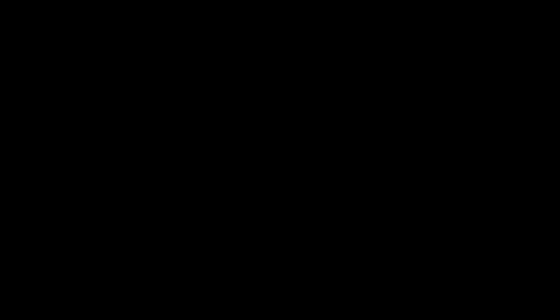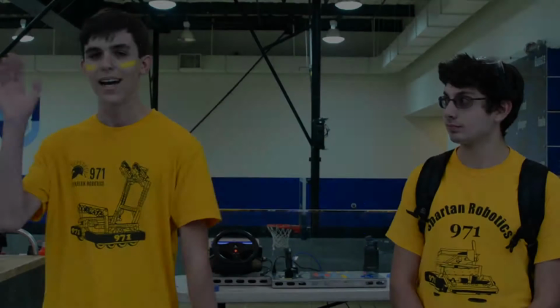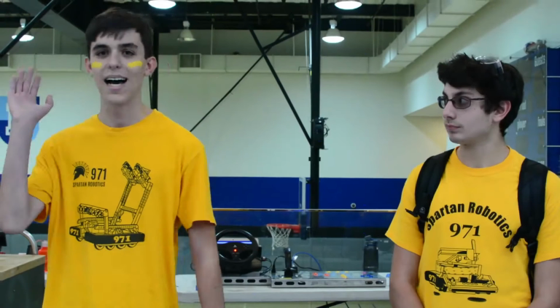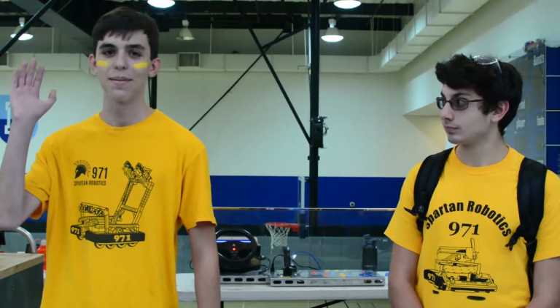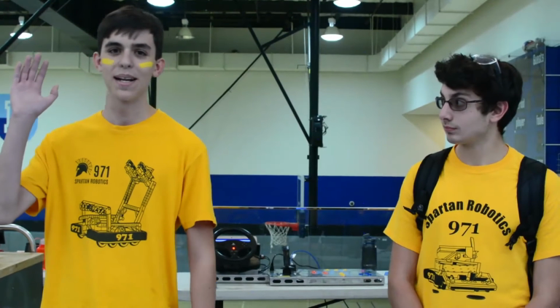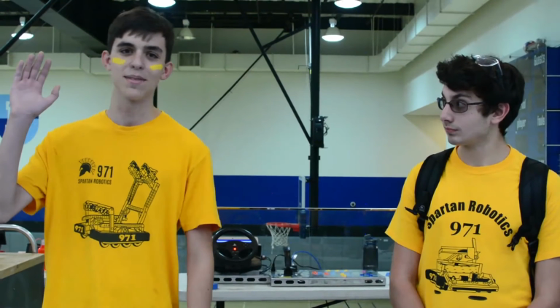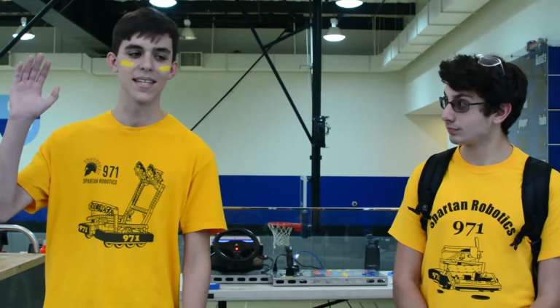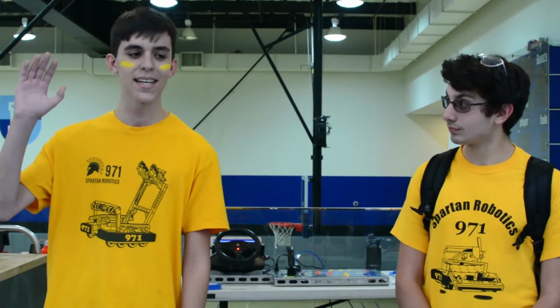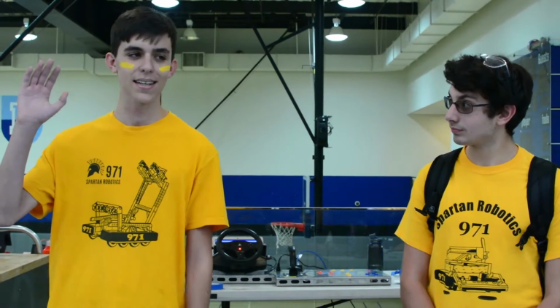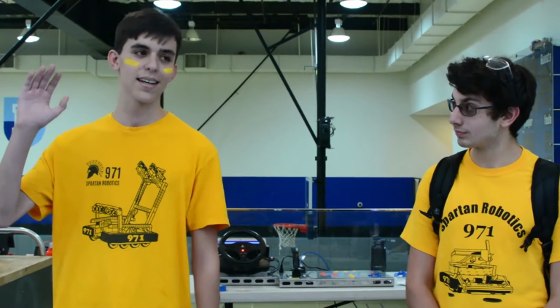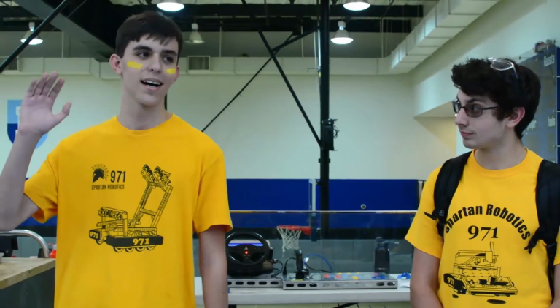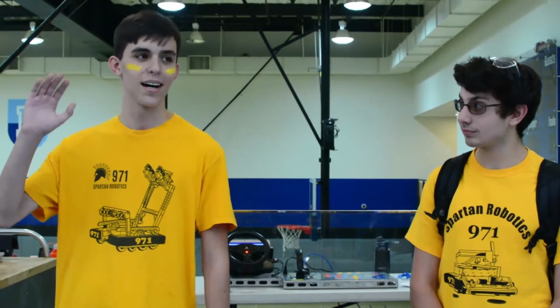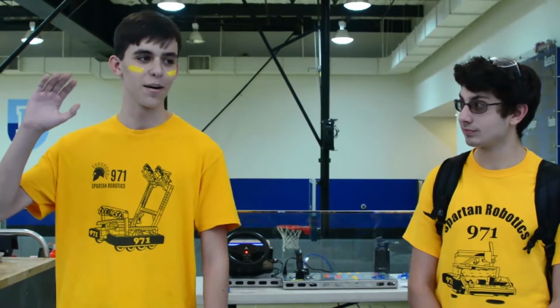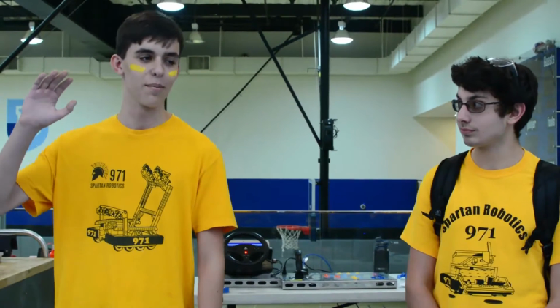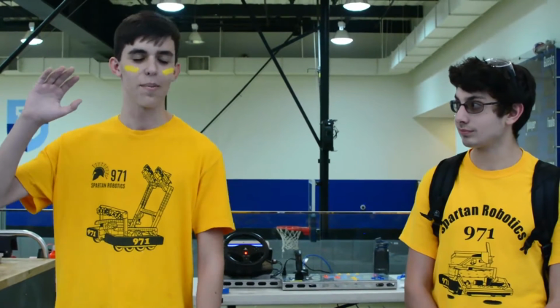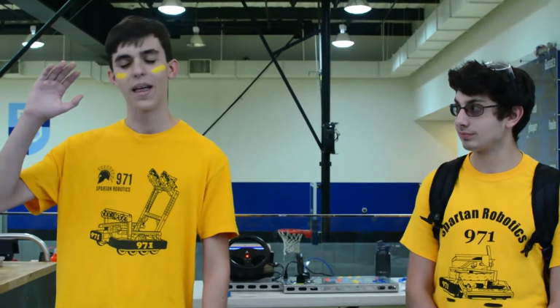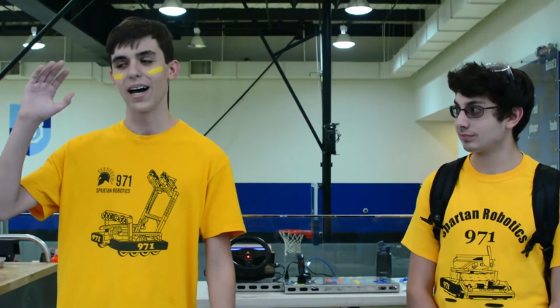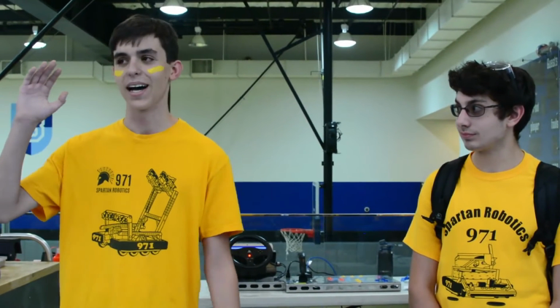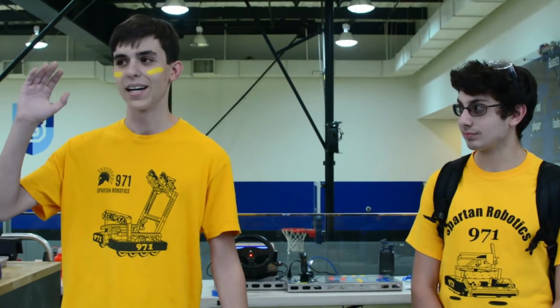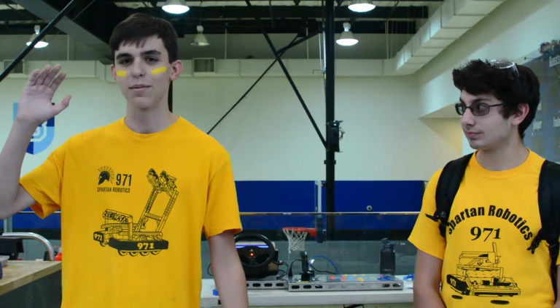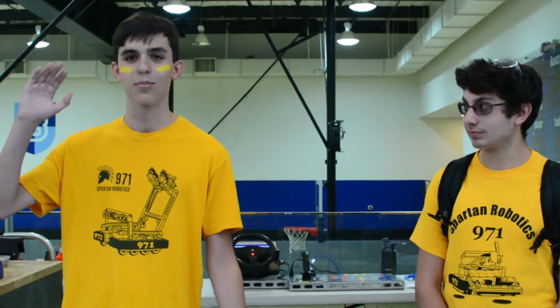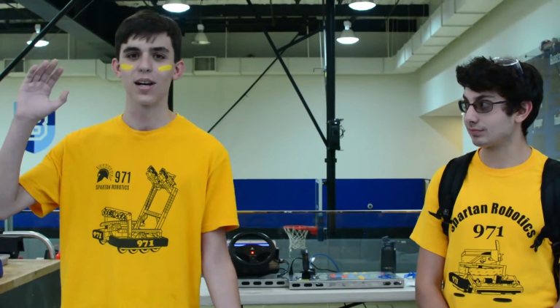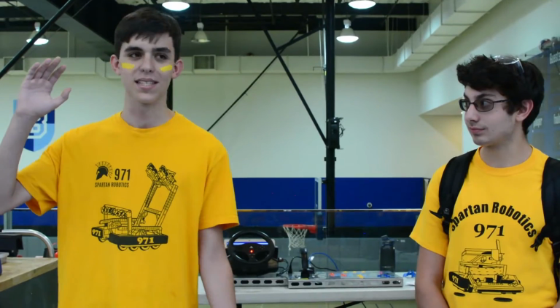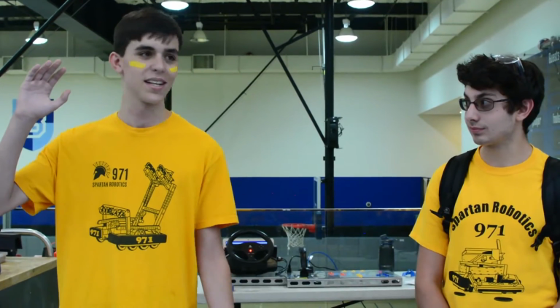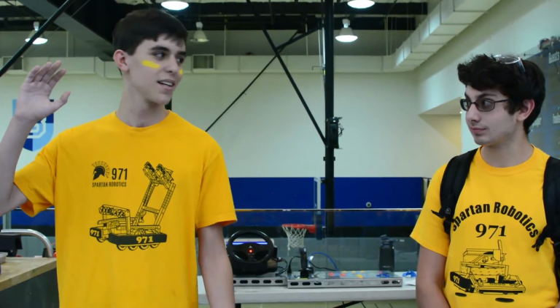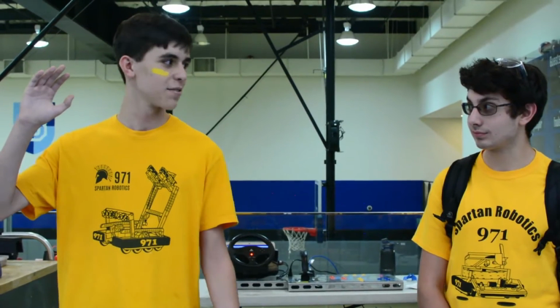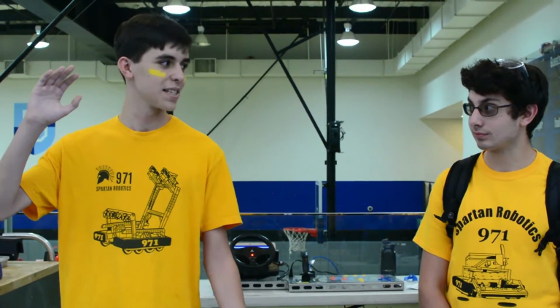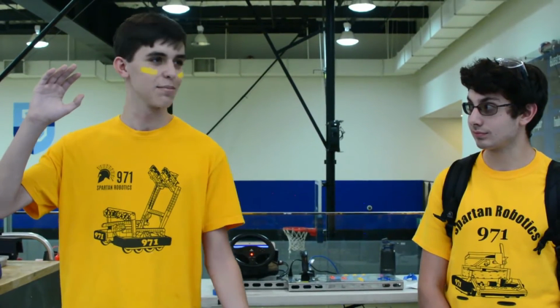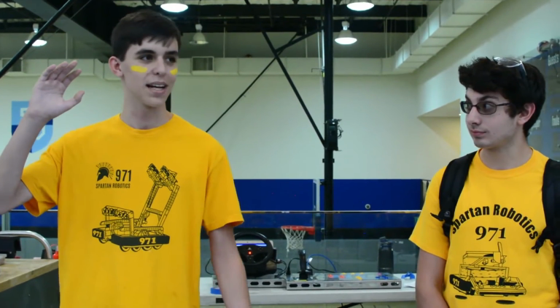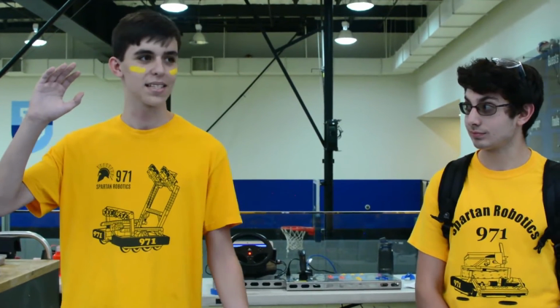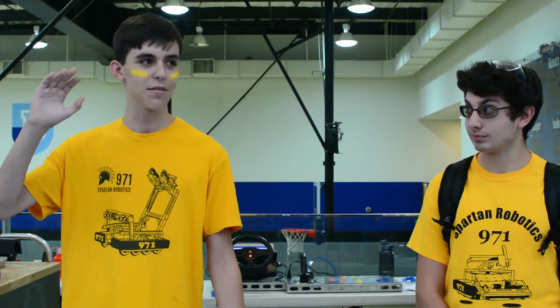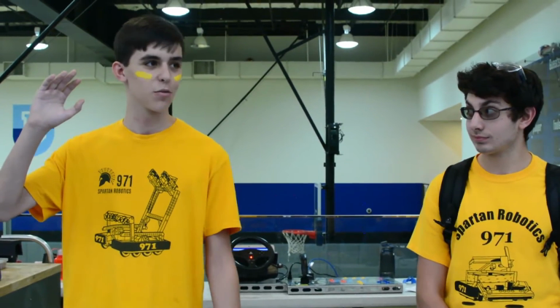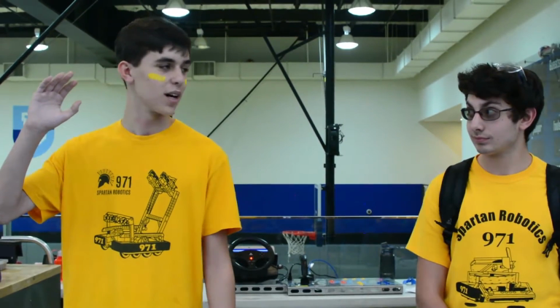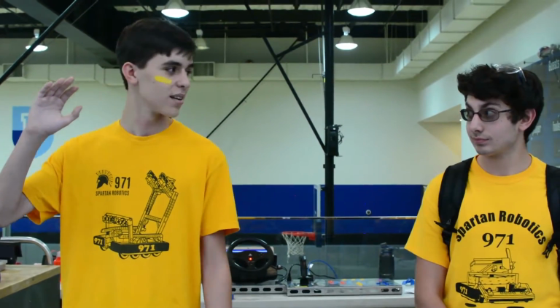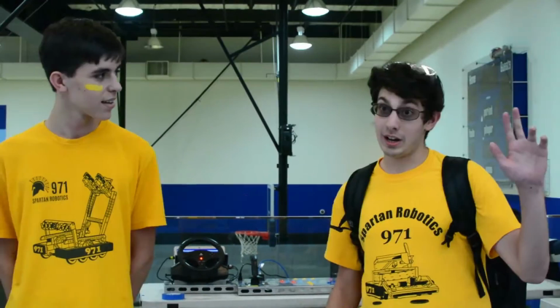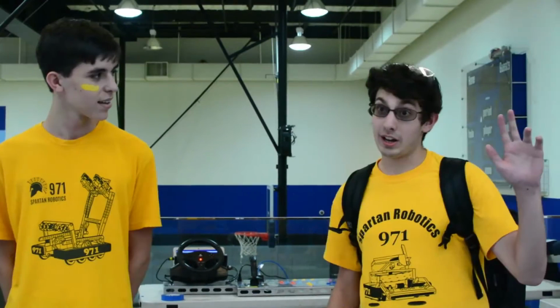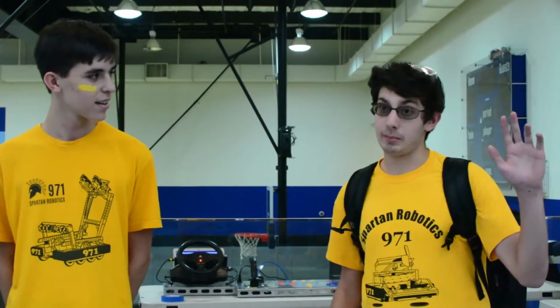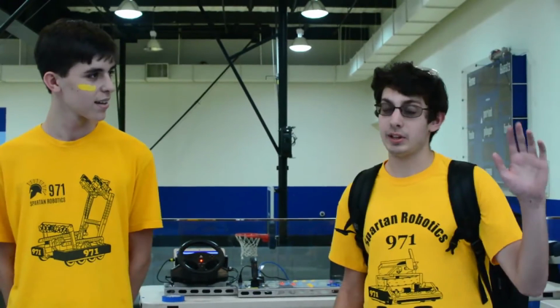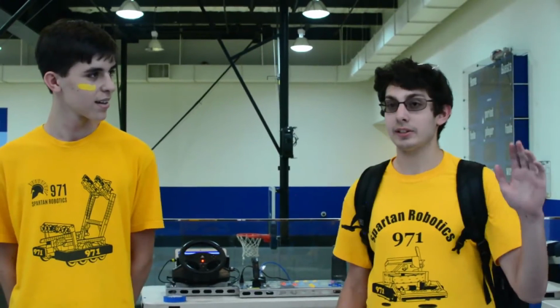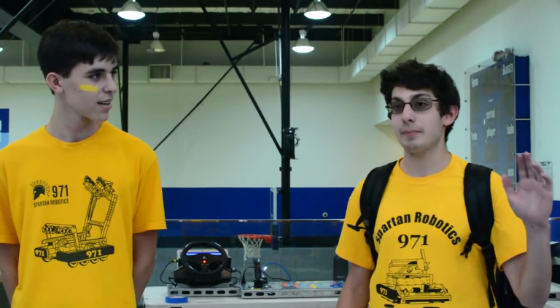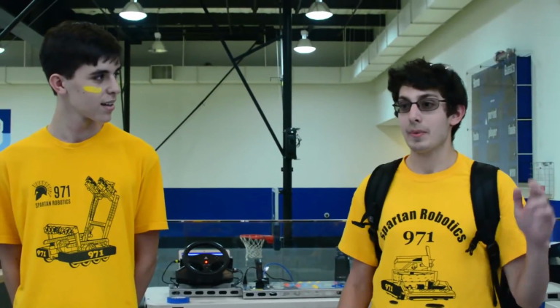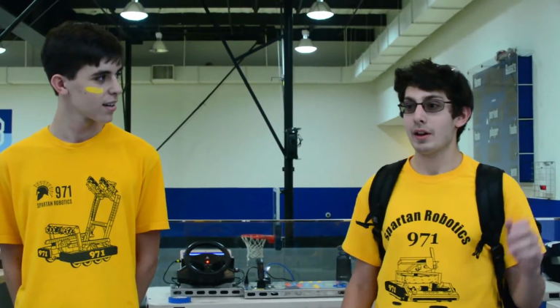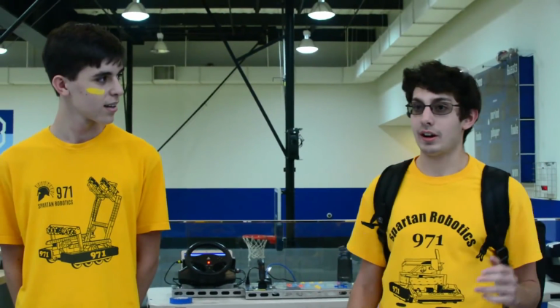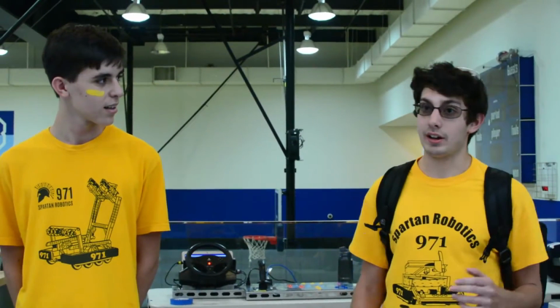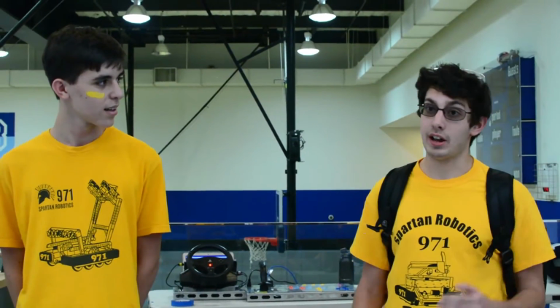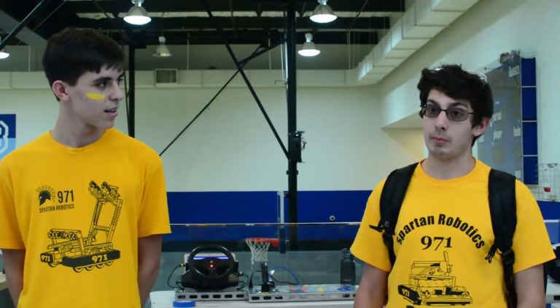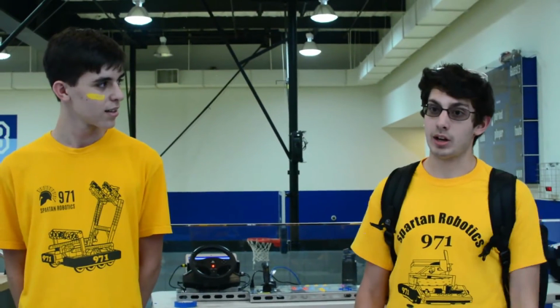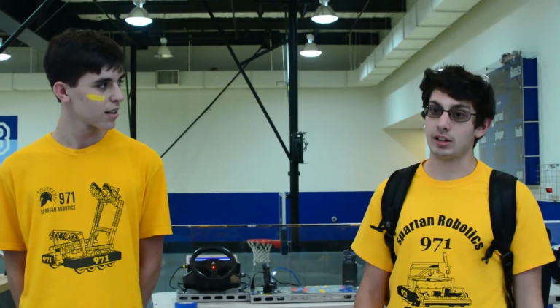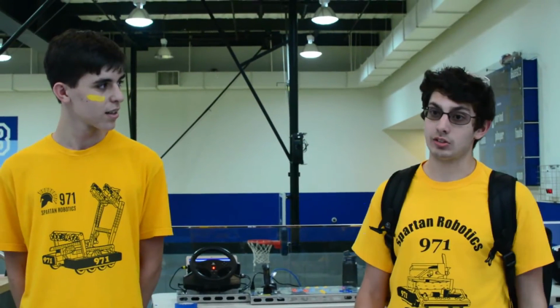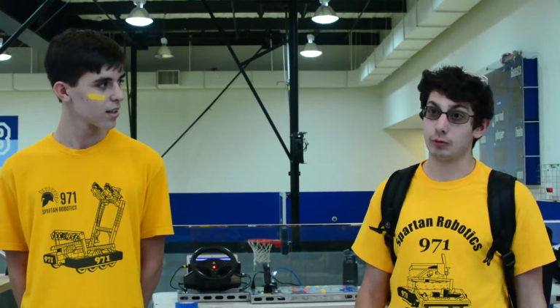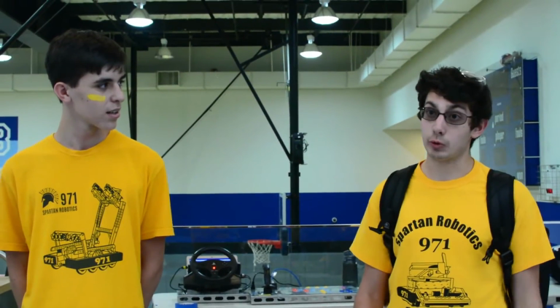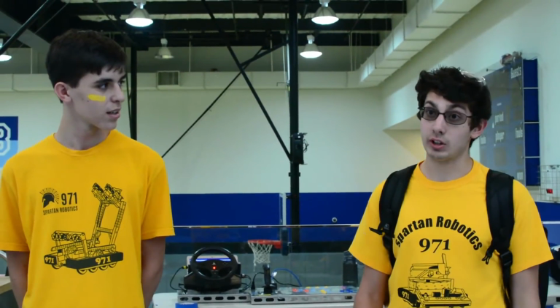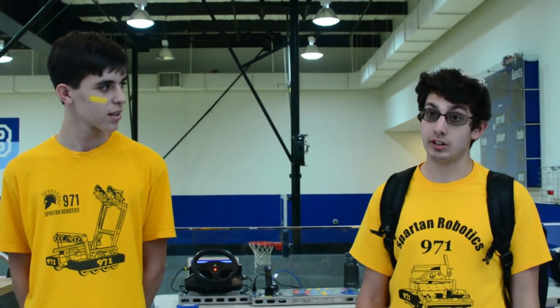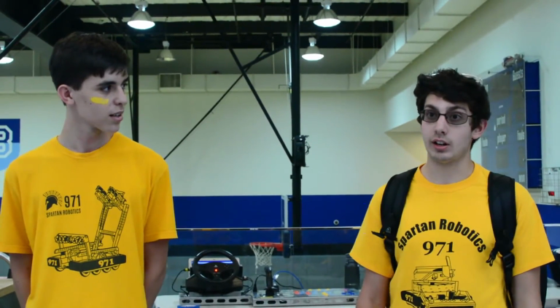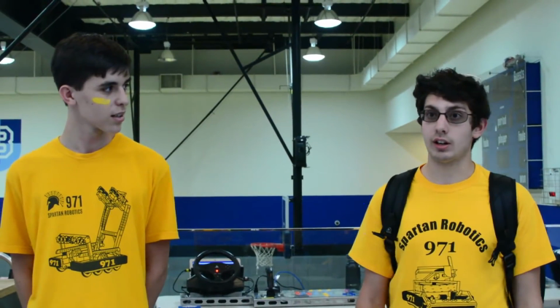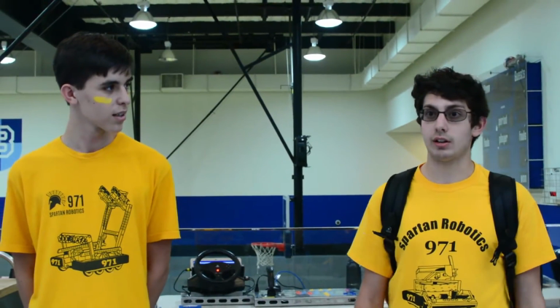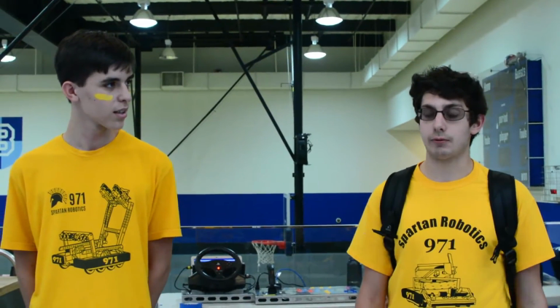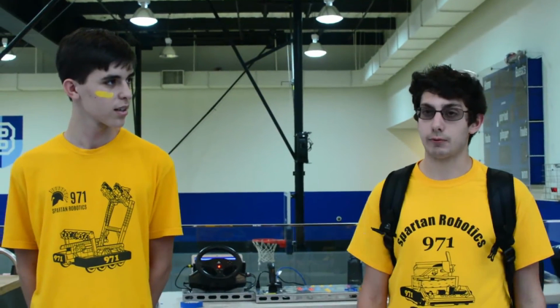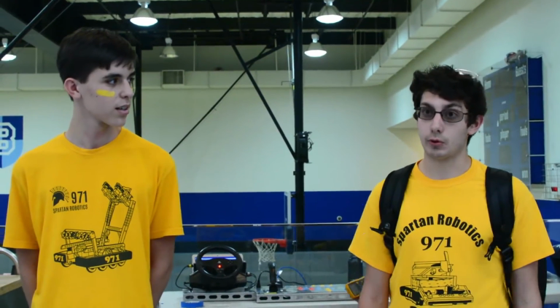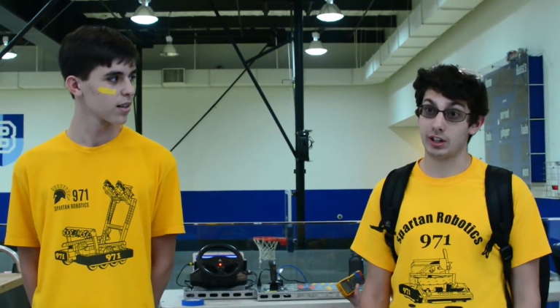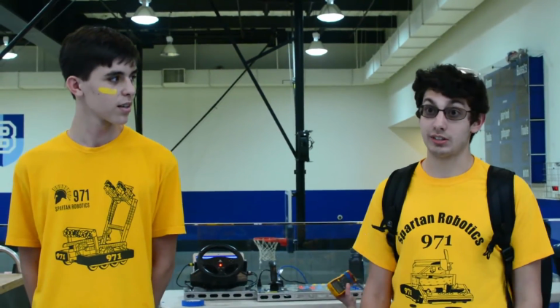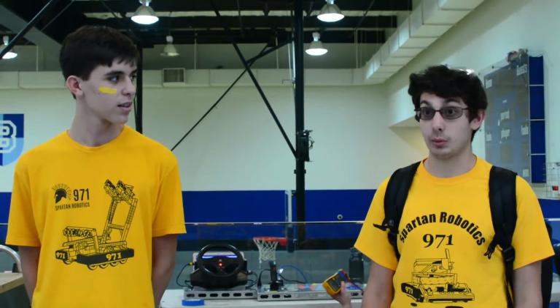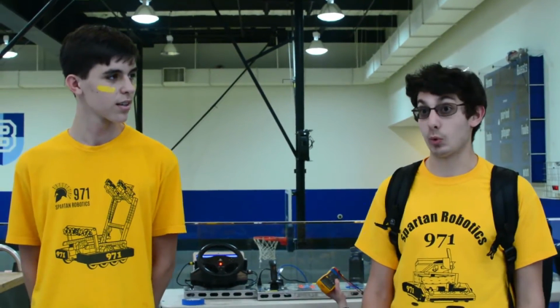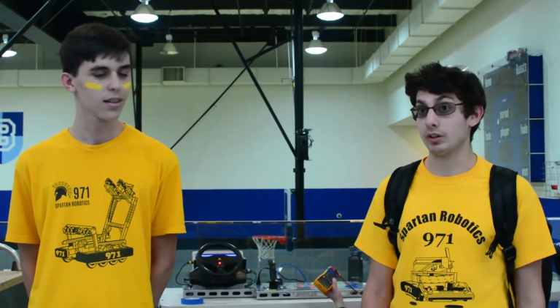Hi, my name is Nick. I am the president of Team 971. Hi, I'm Adam, and I'm a software lead for 971.